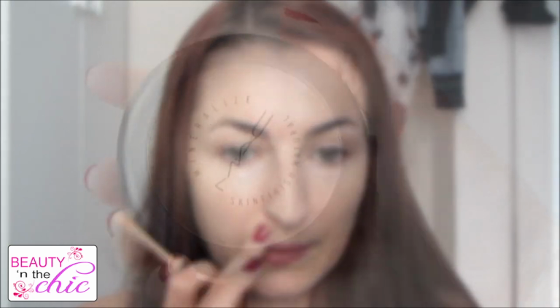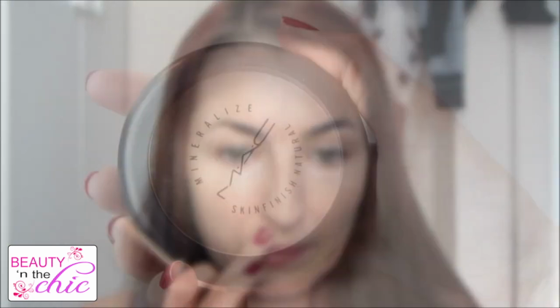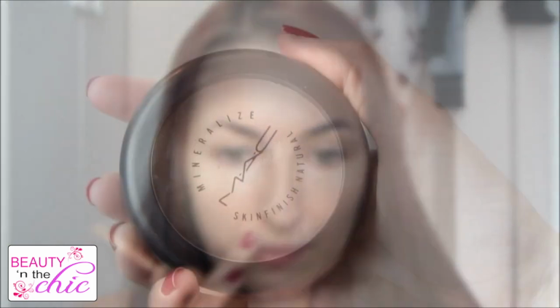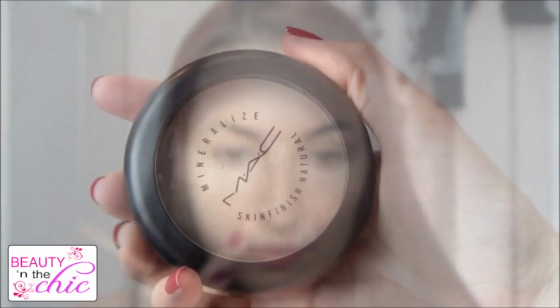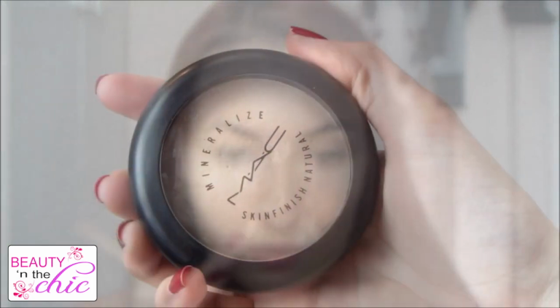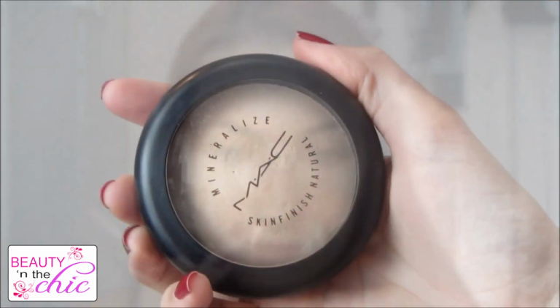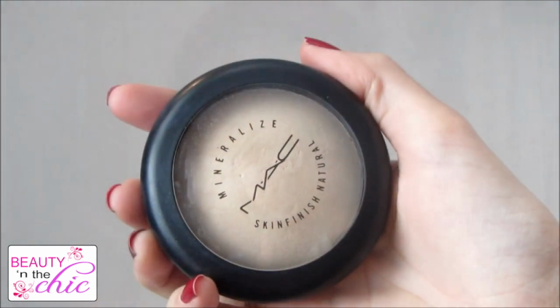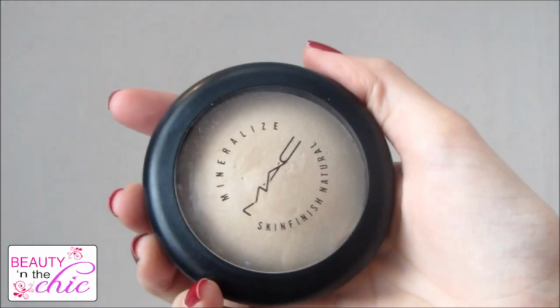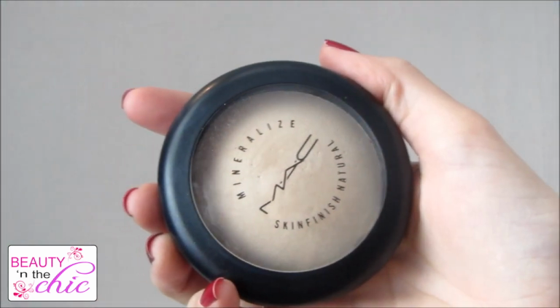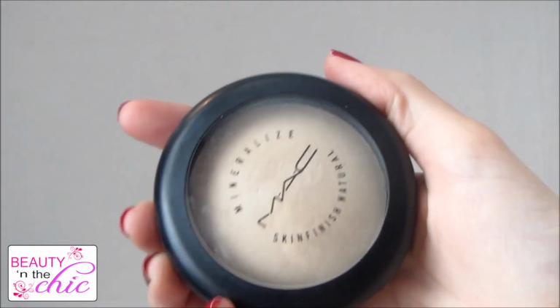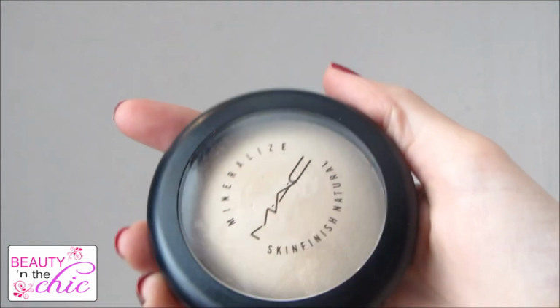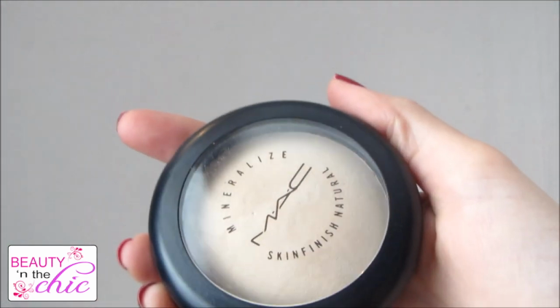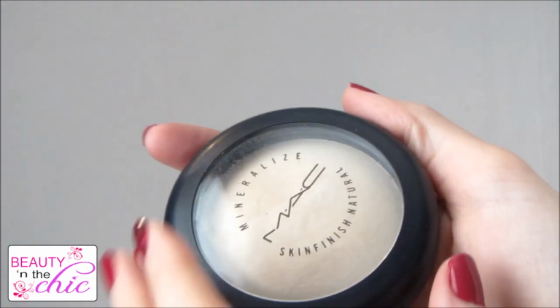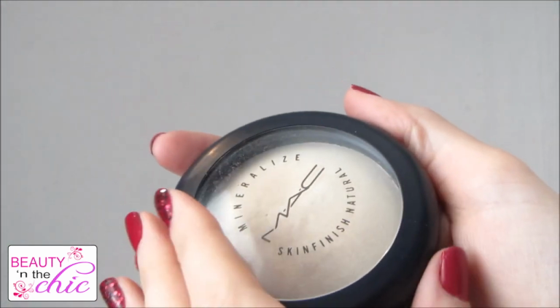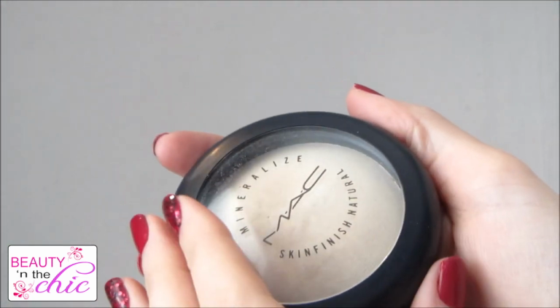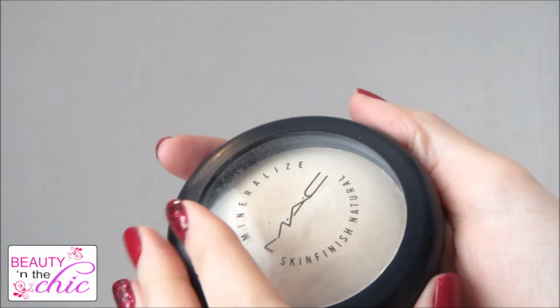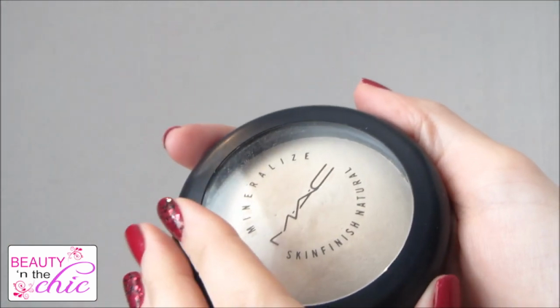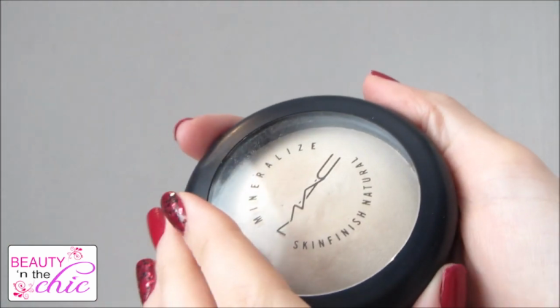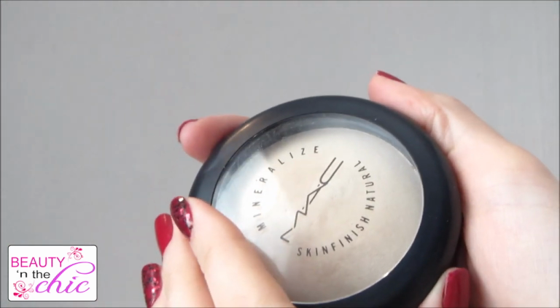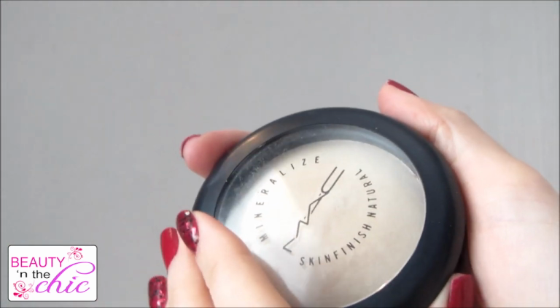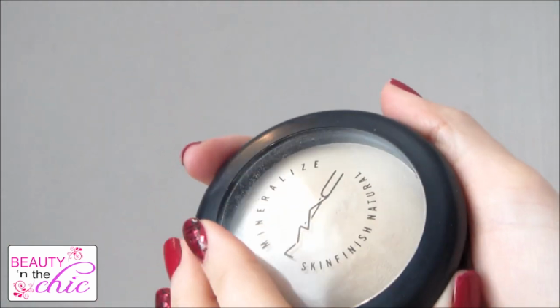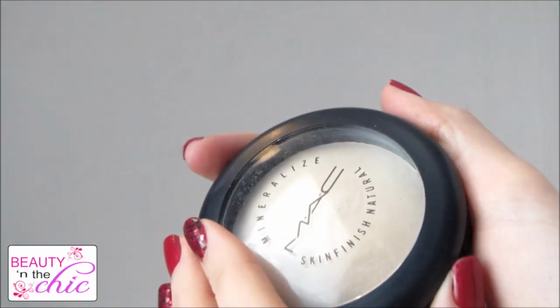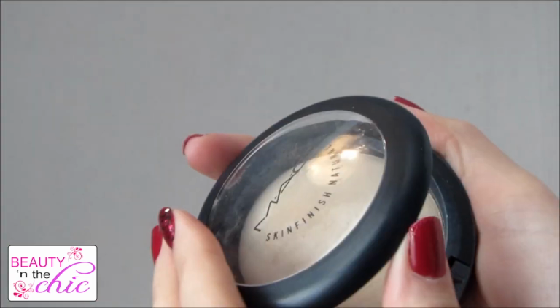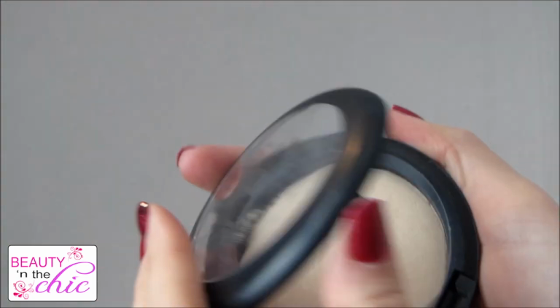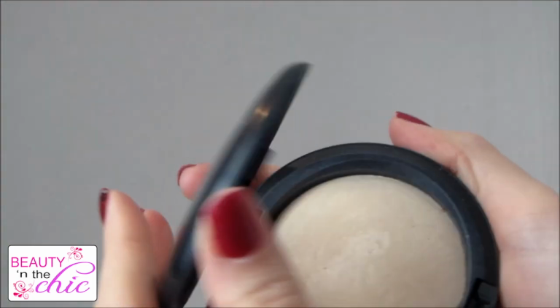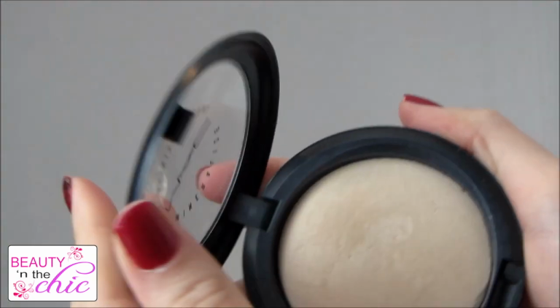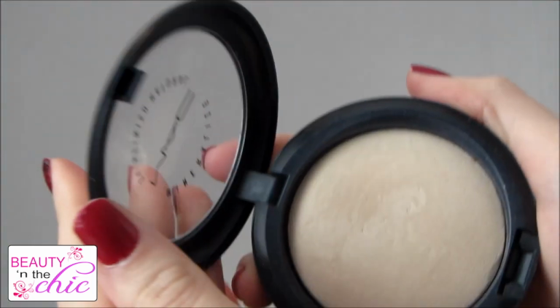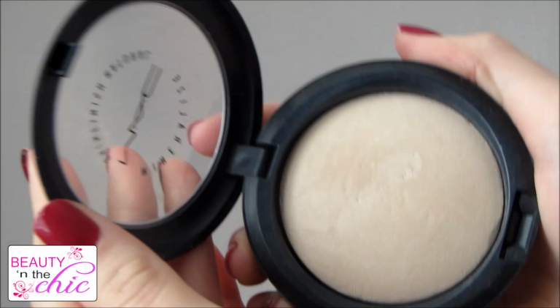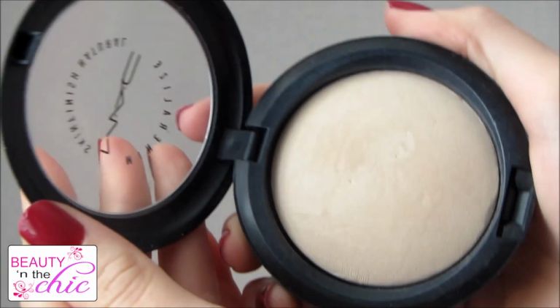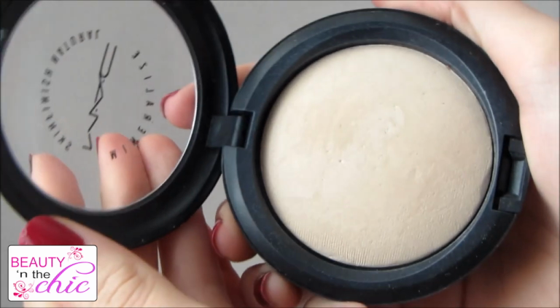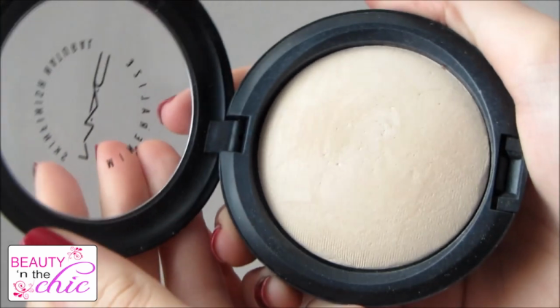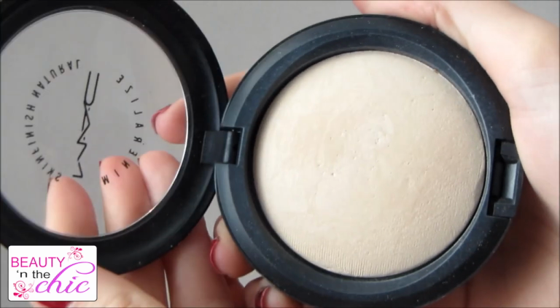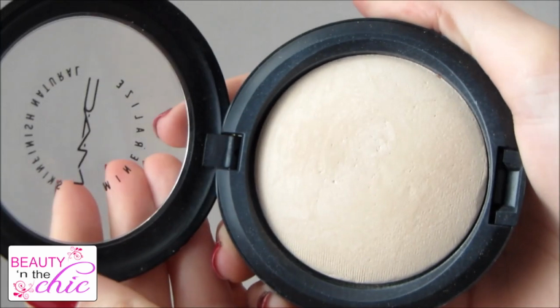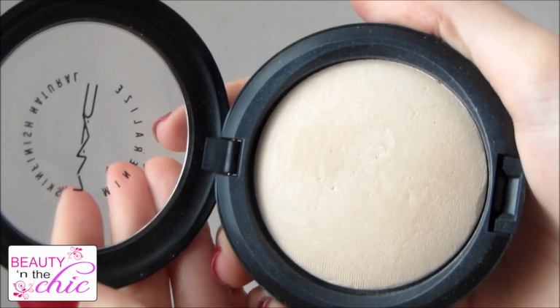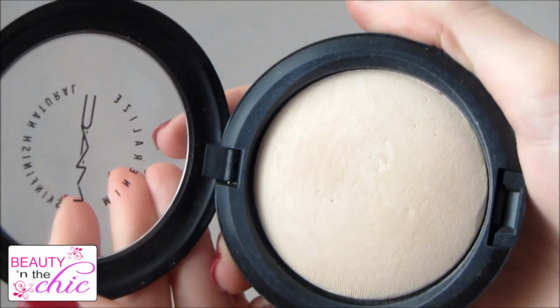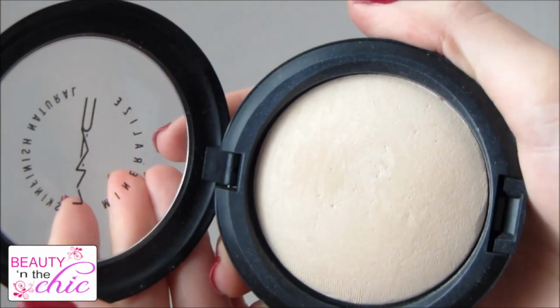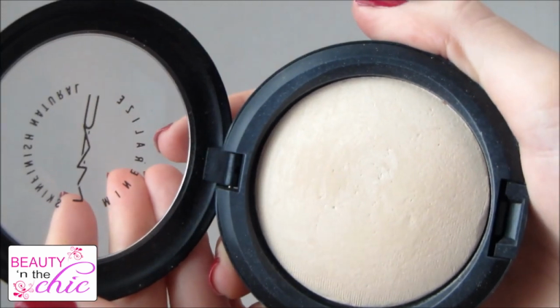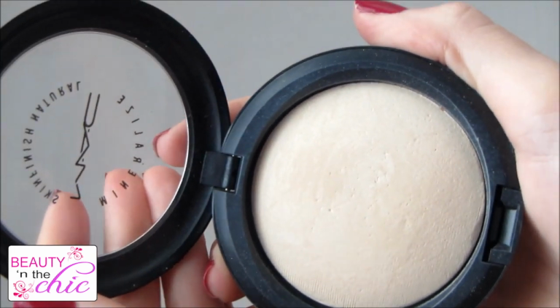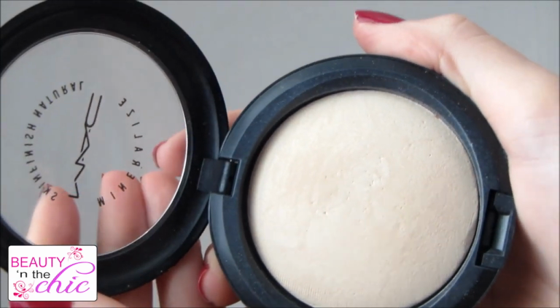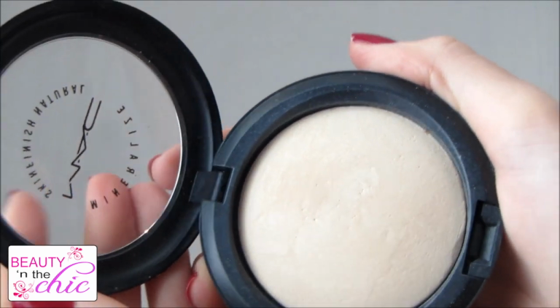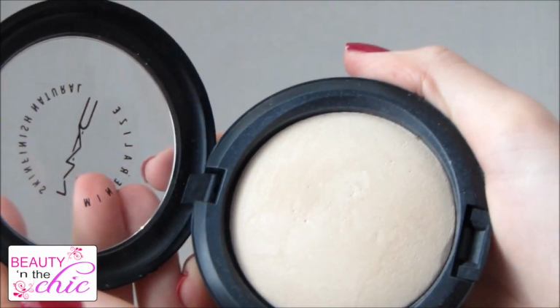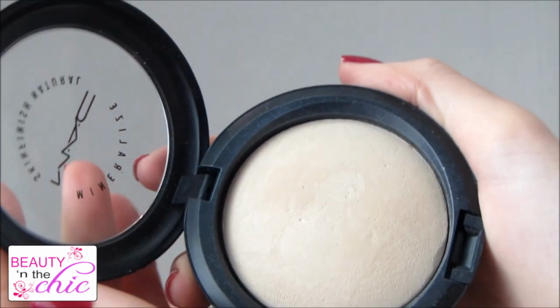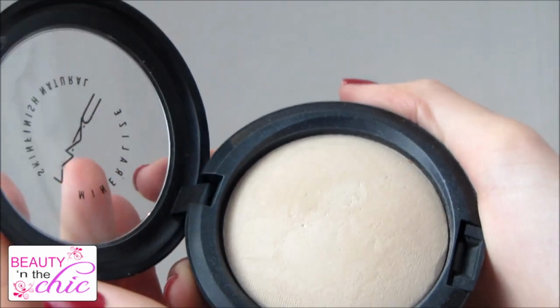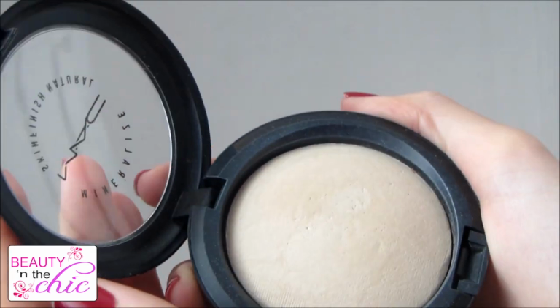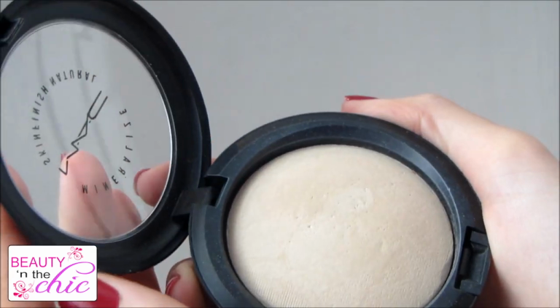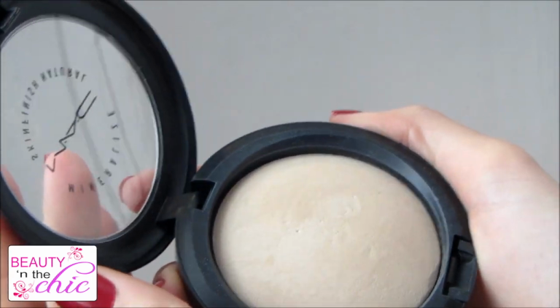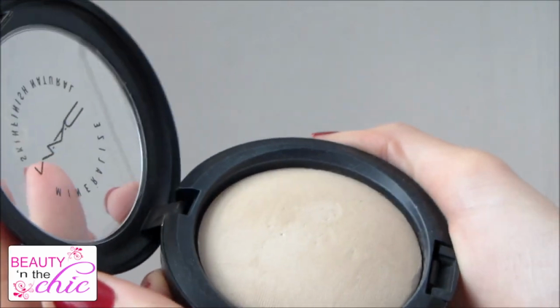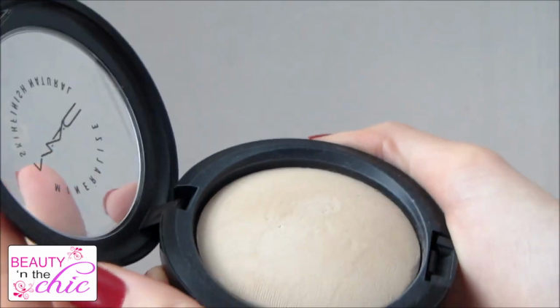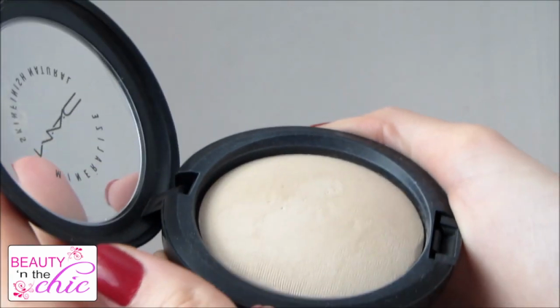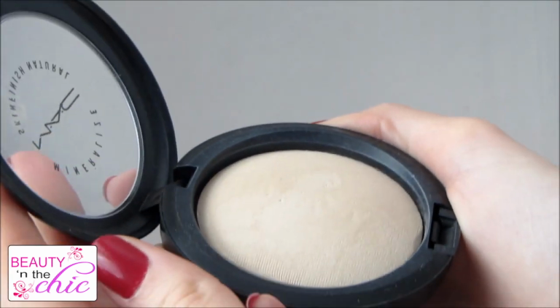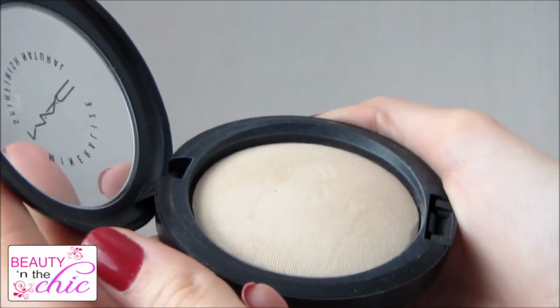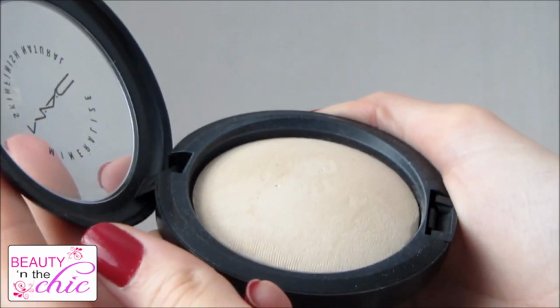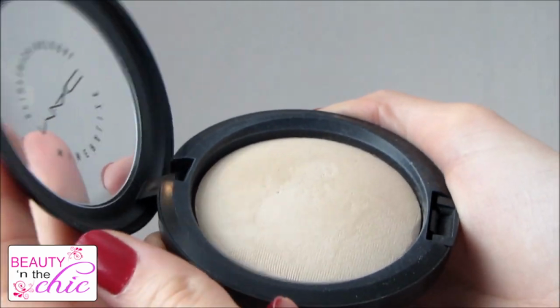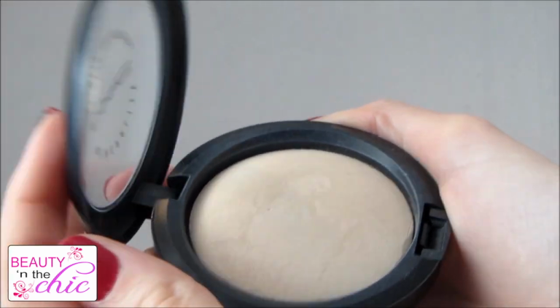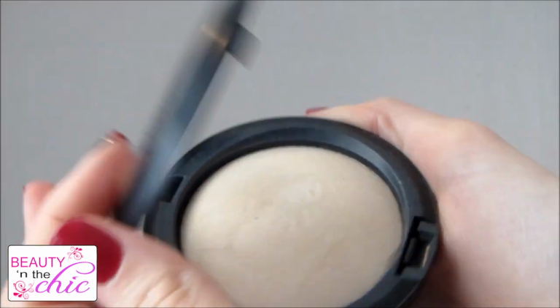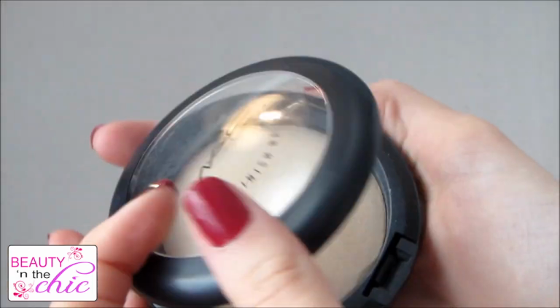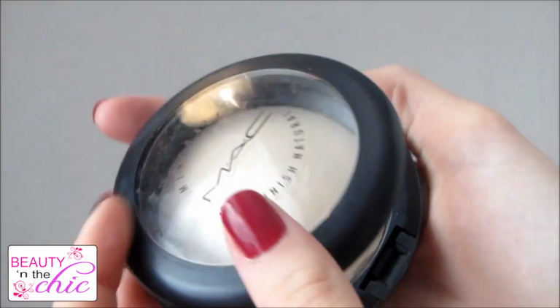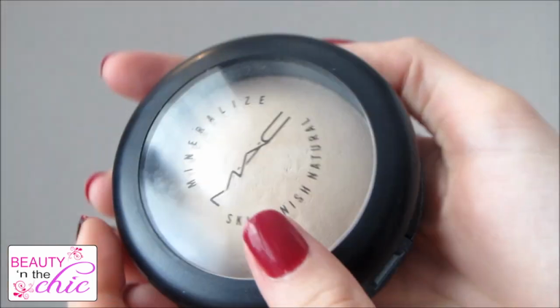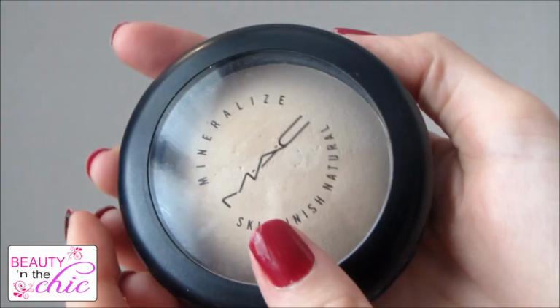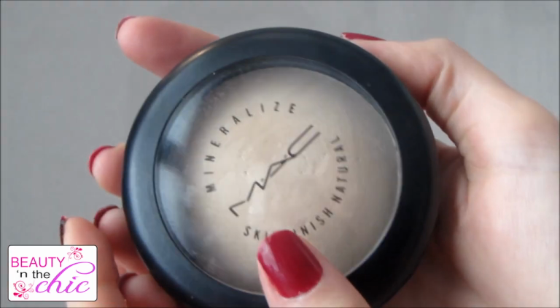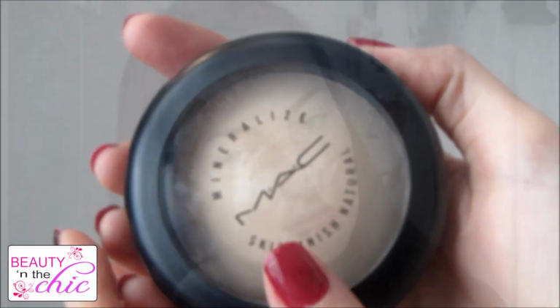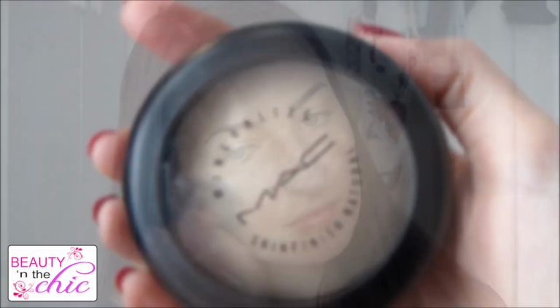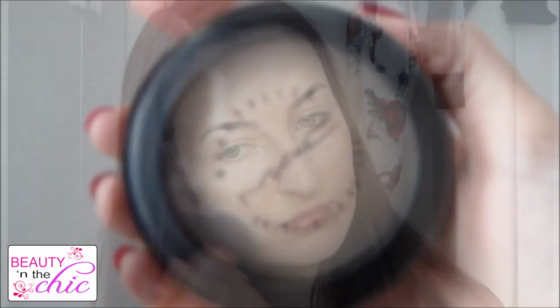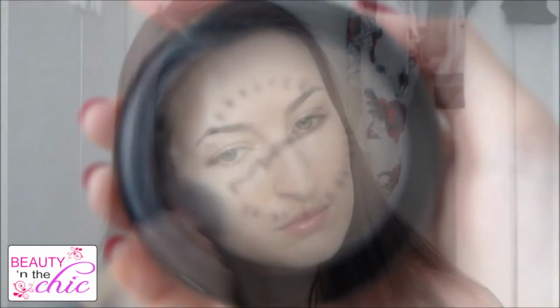To set everything into place I'm using my MAC Mineralised Skin Finish Natural Powder in Light, and I'm just going to dust this slightly all over my face.